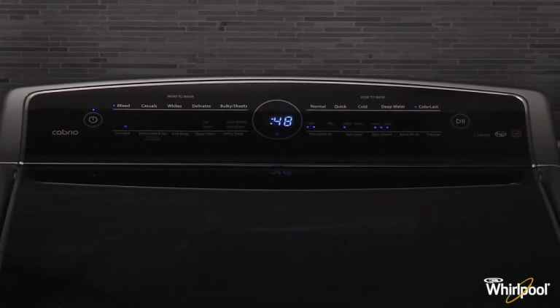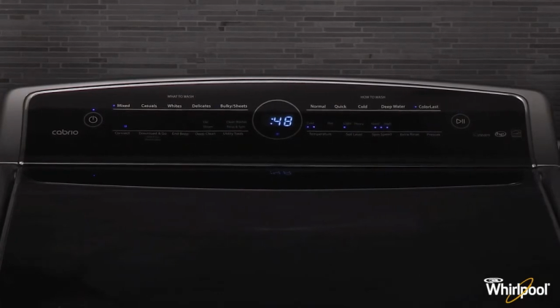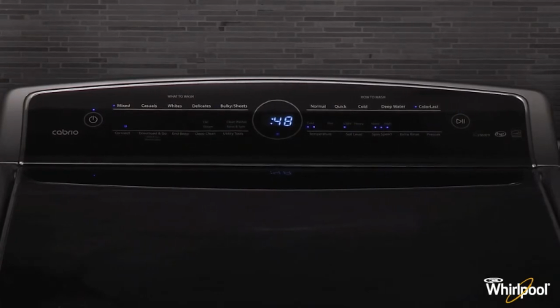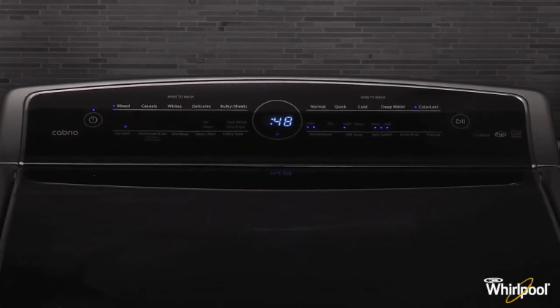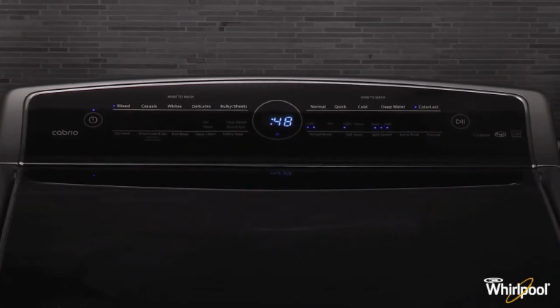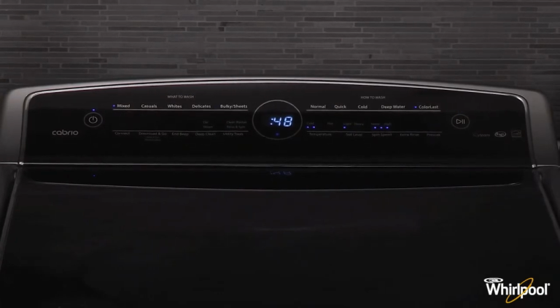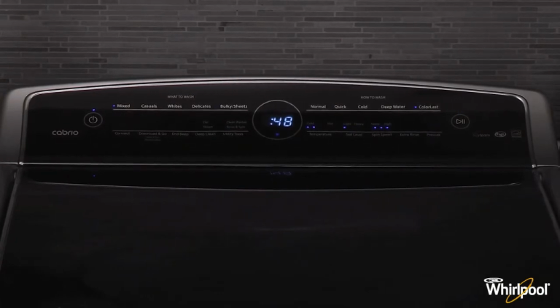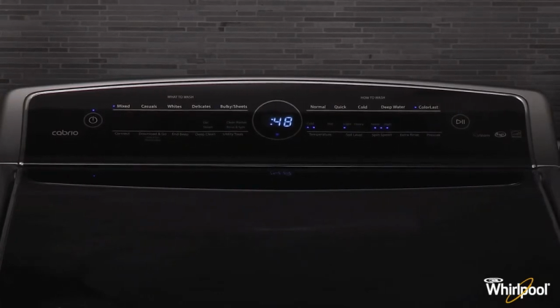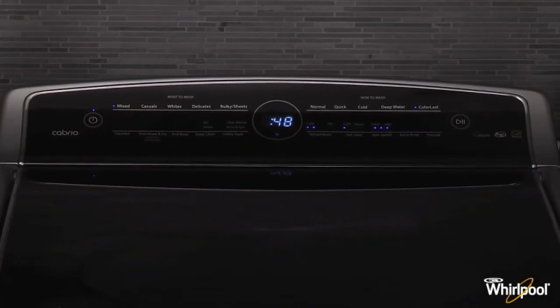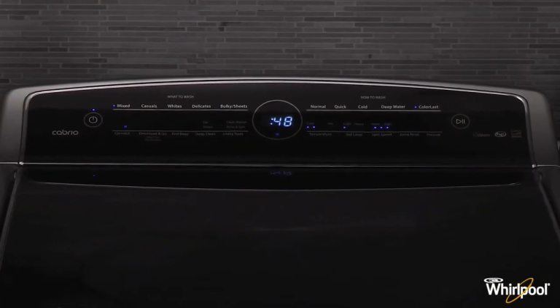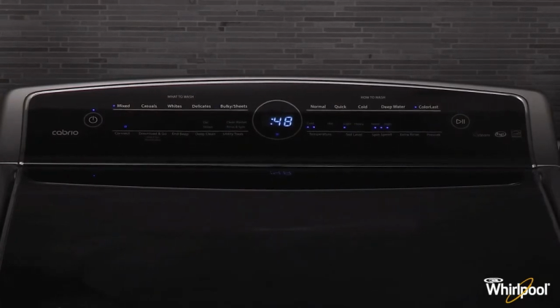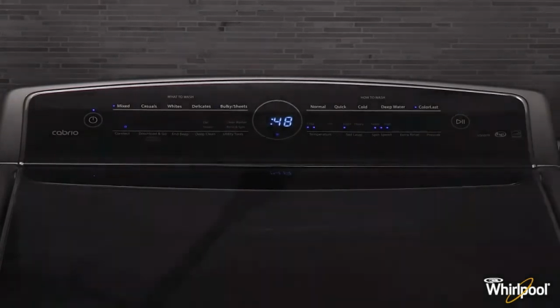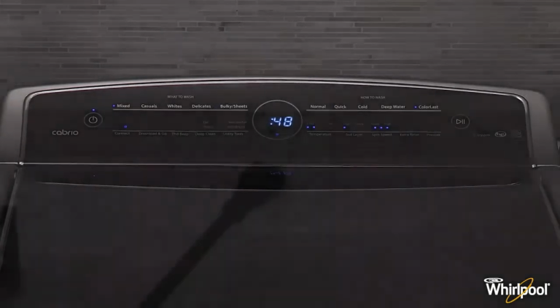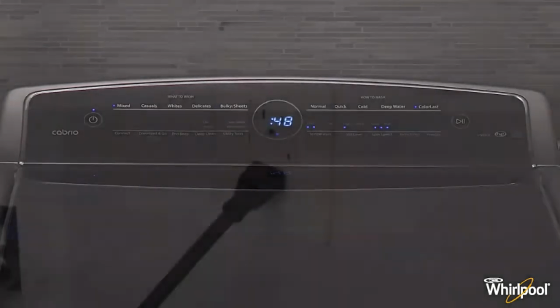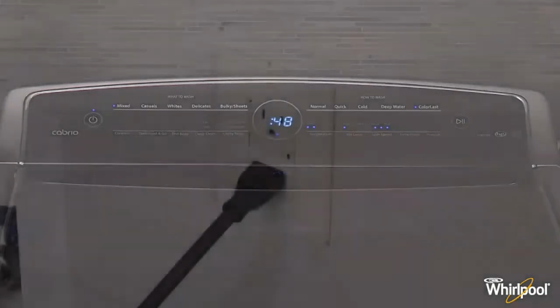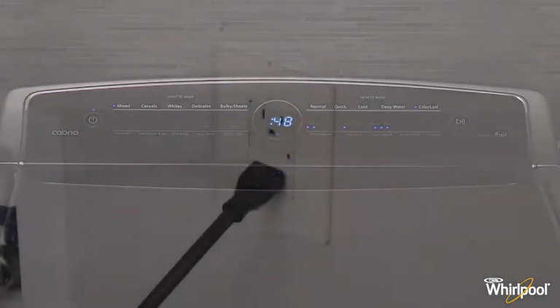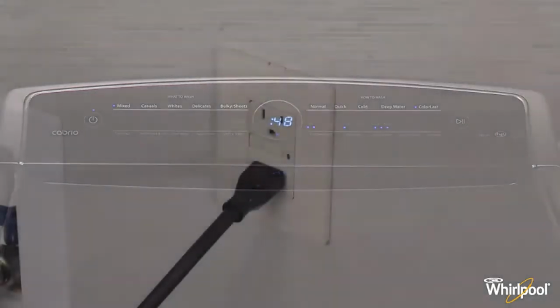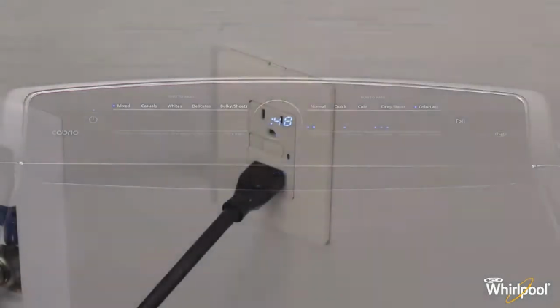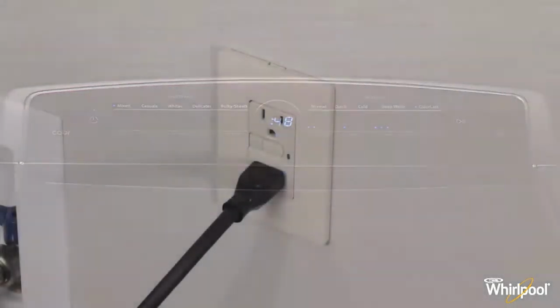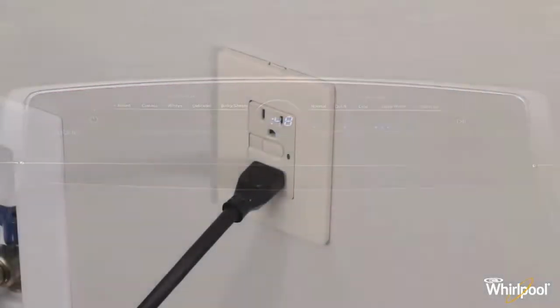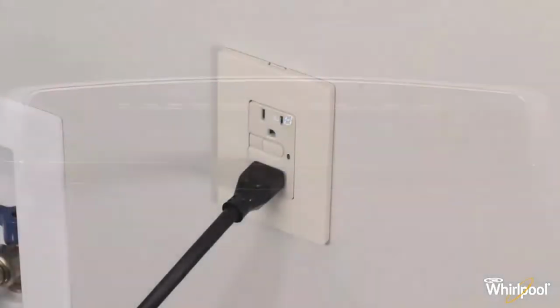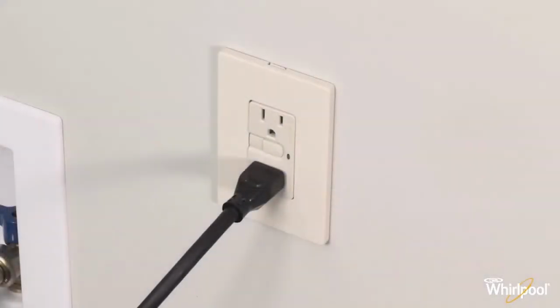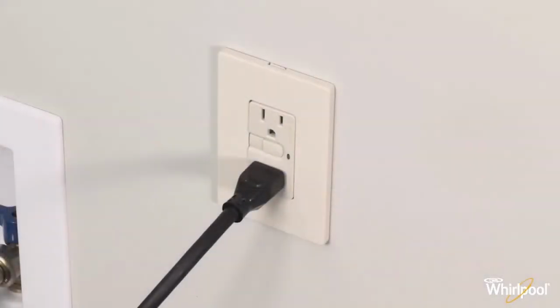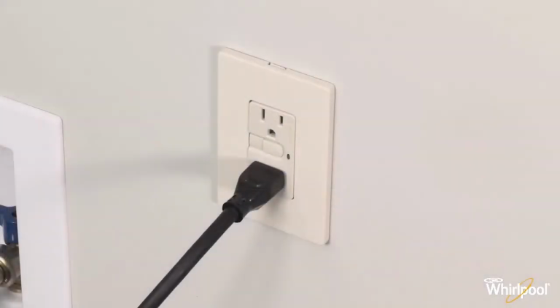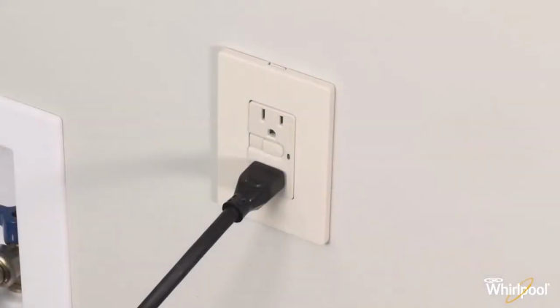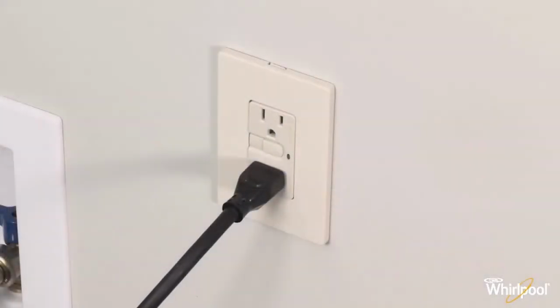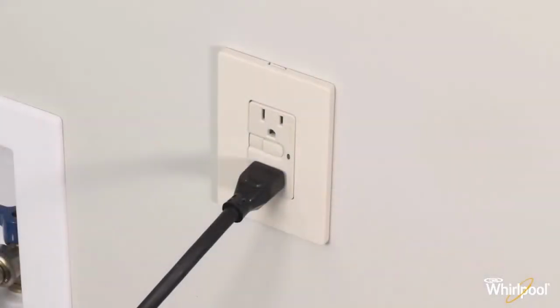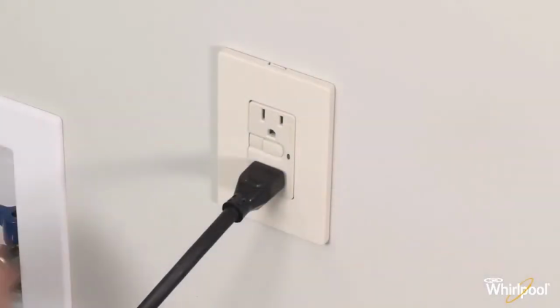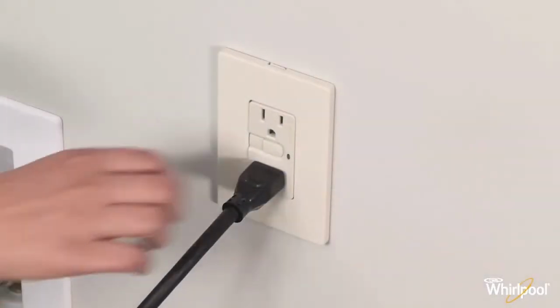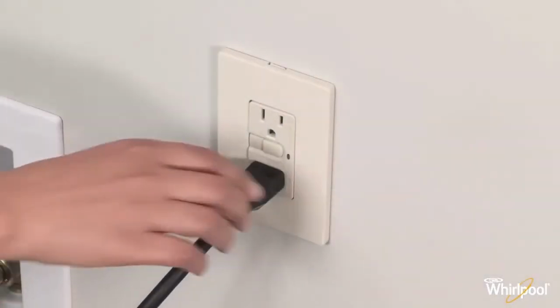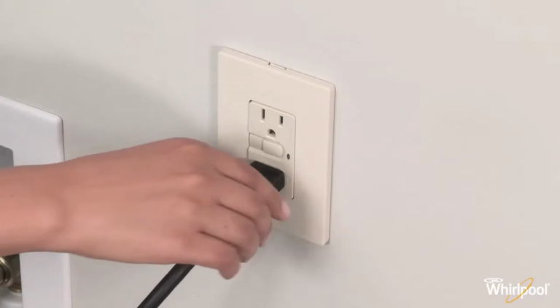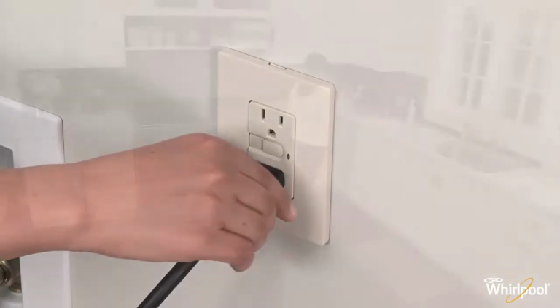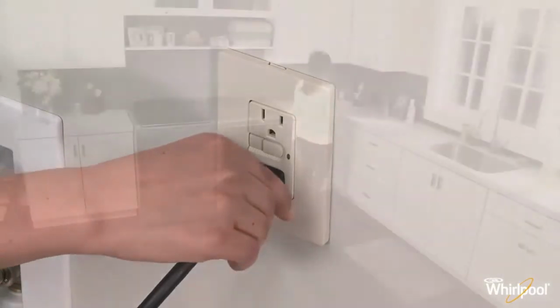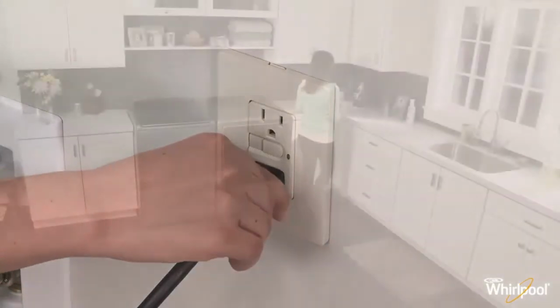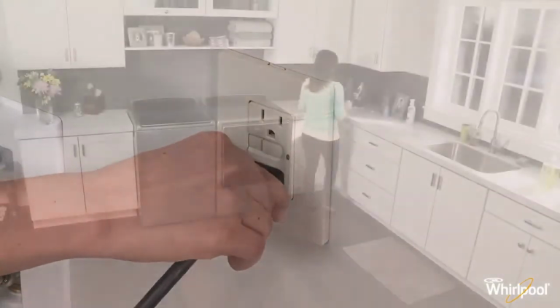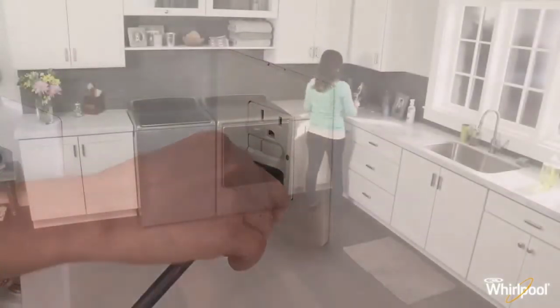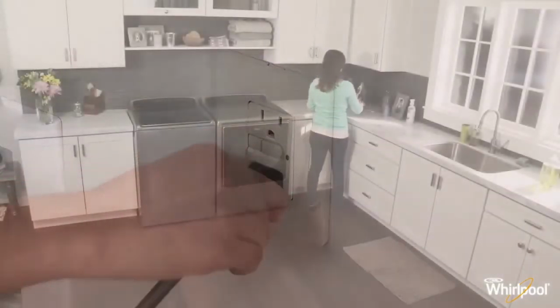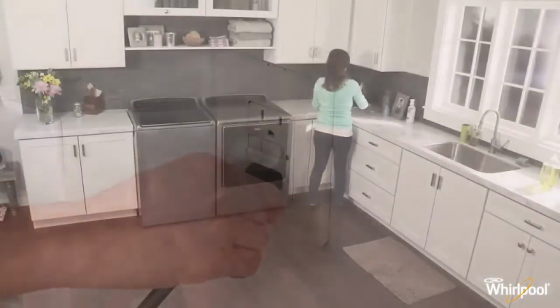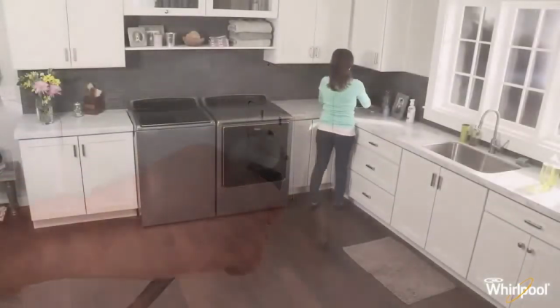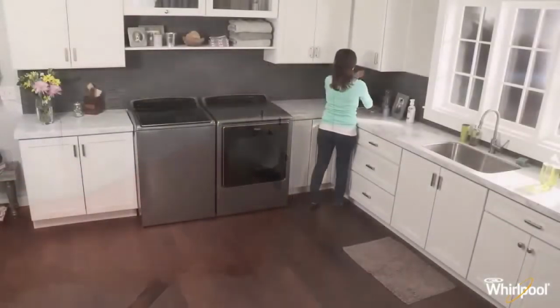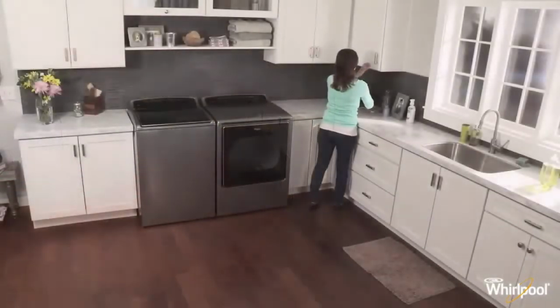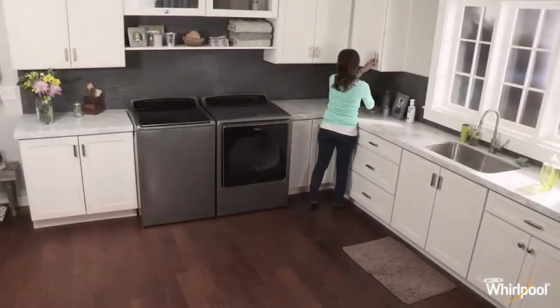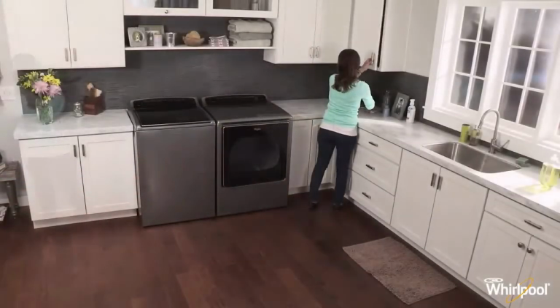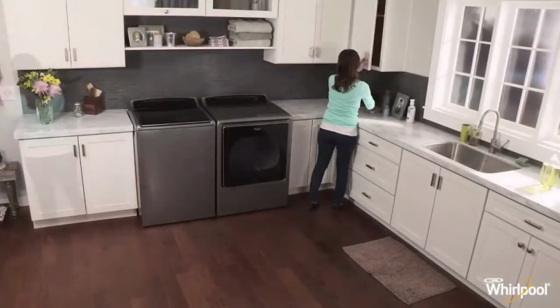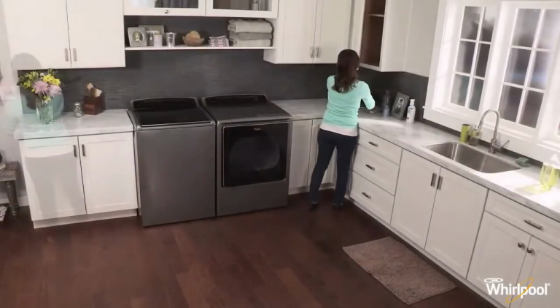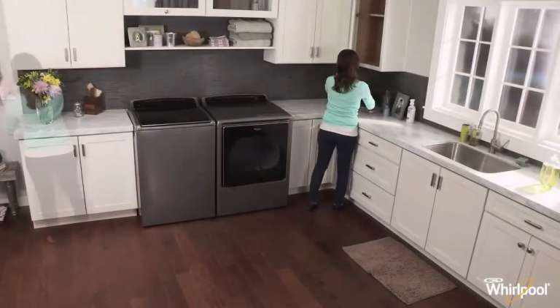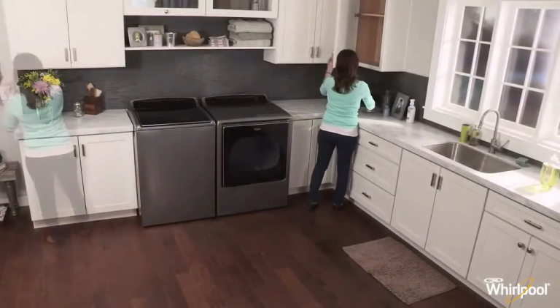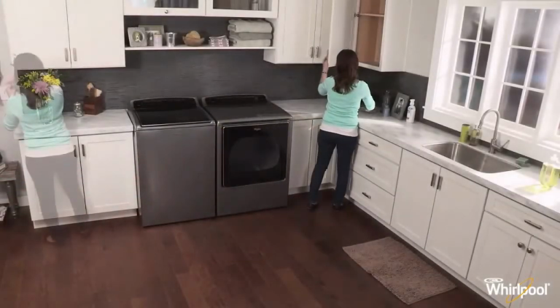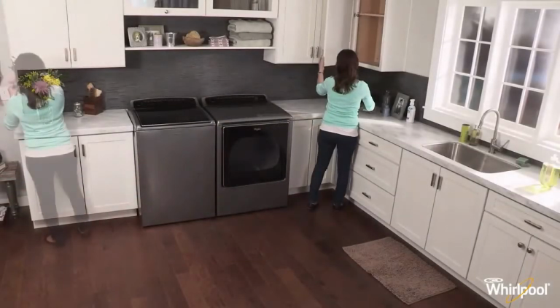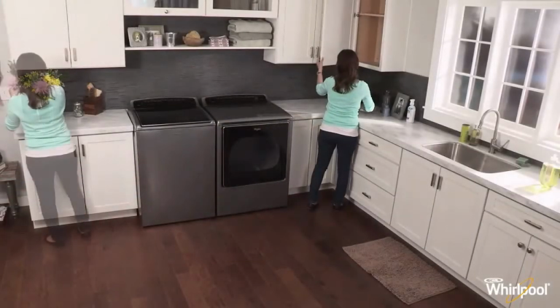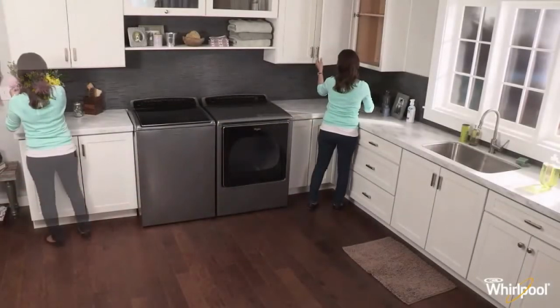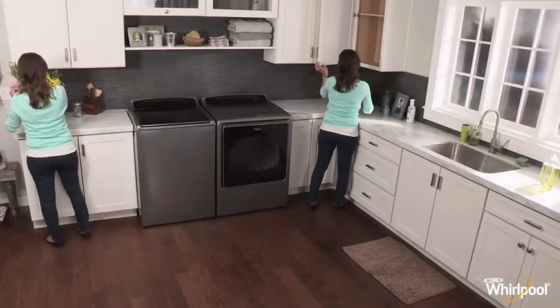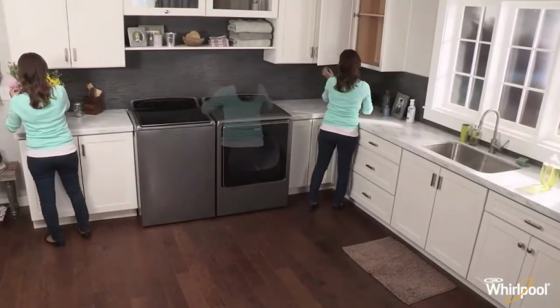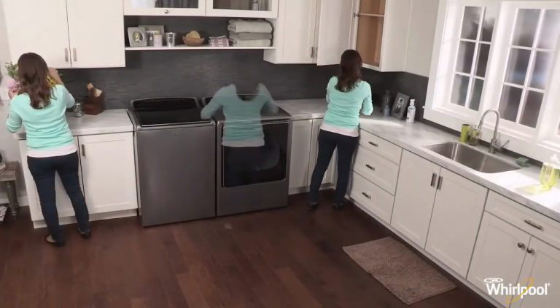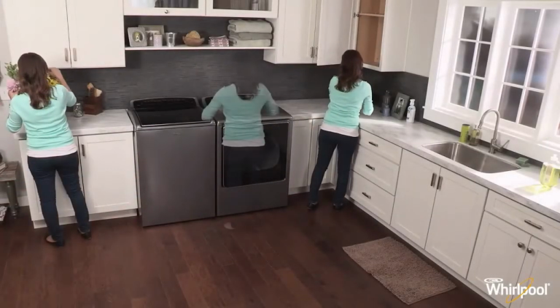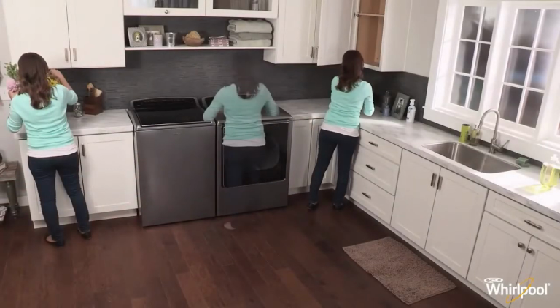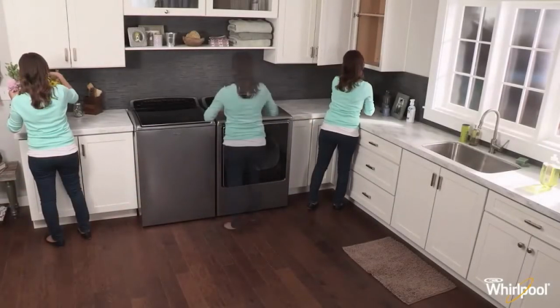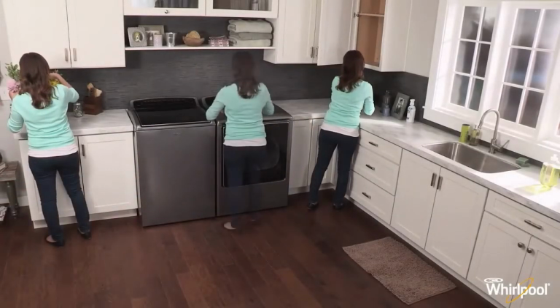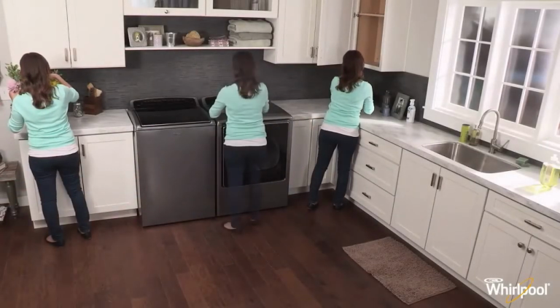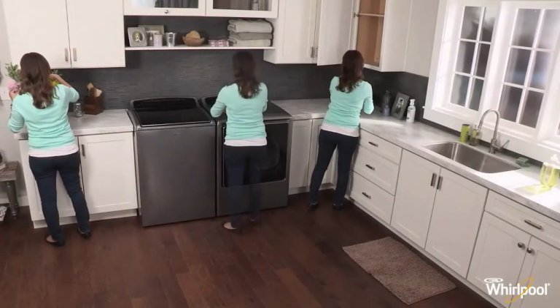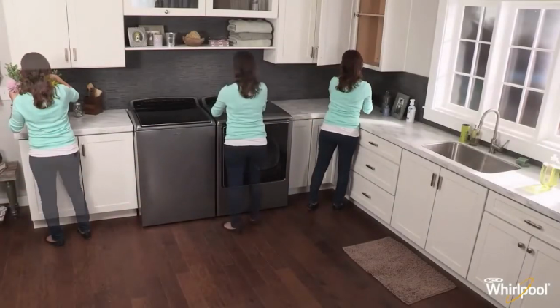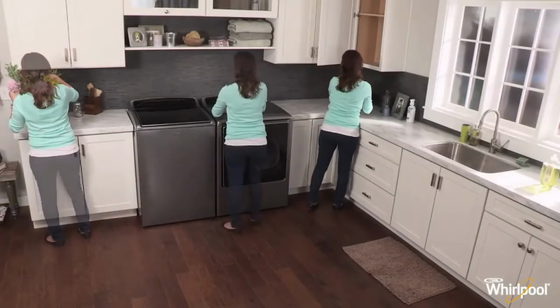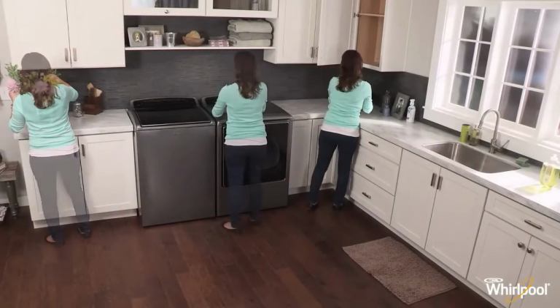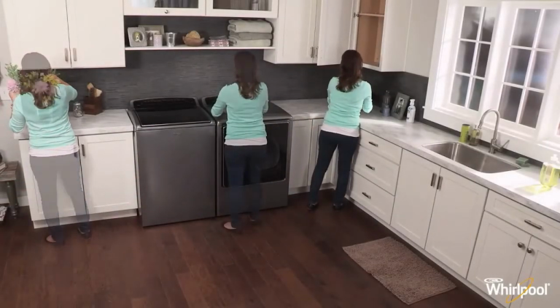If this still doesn't work, please reboot the machine by unplugging the washer. Wait two minutes and then plug the washer back in.